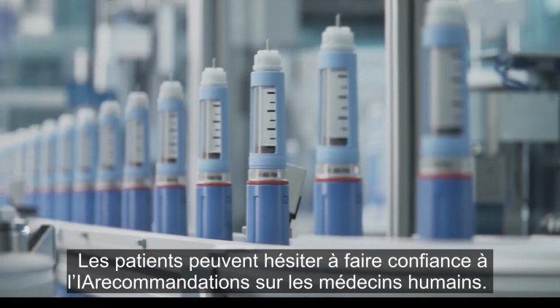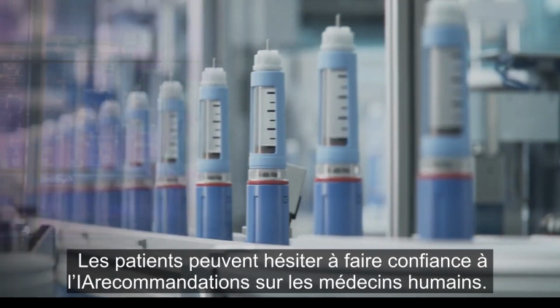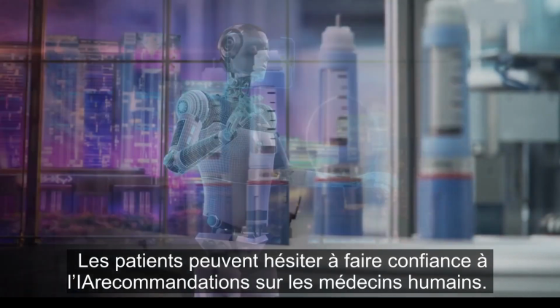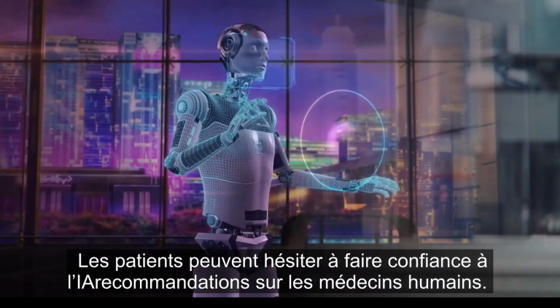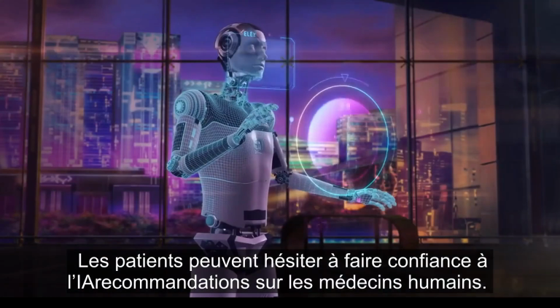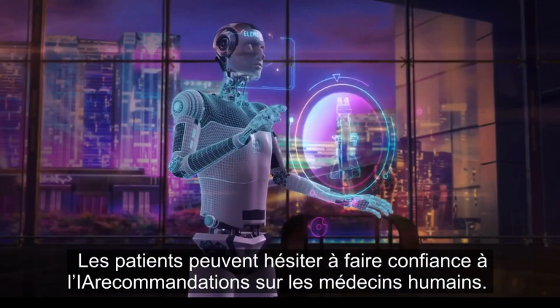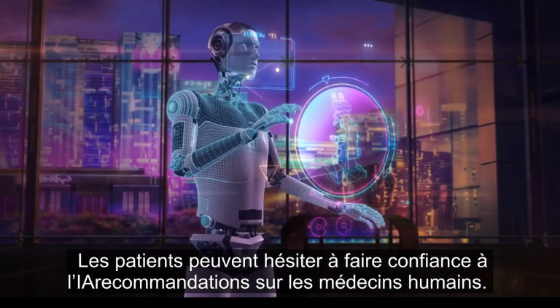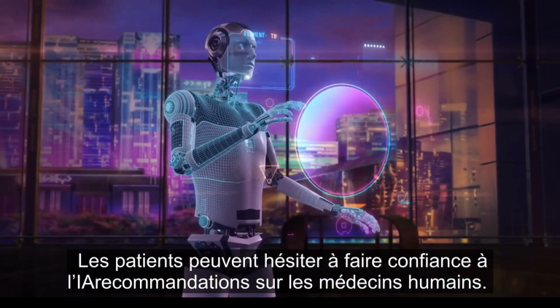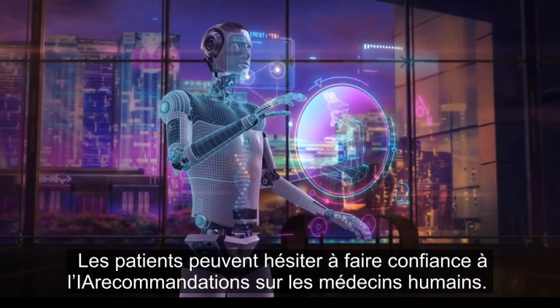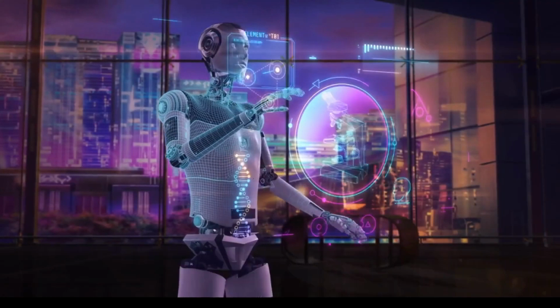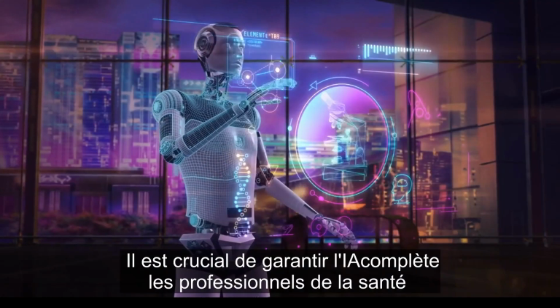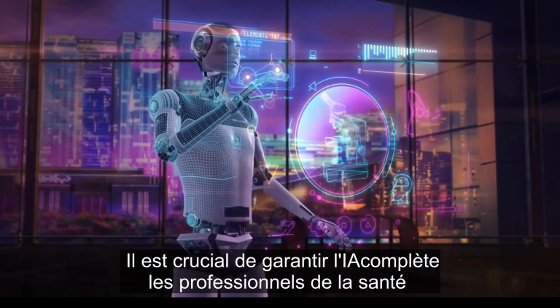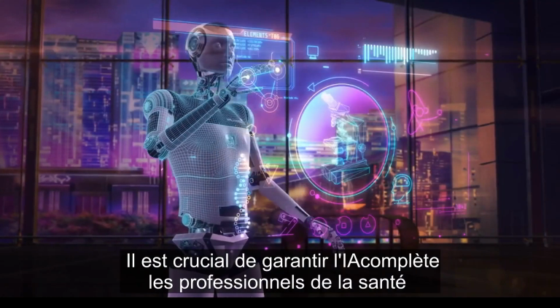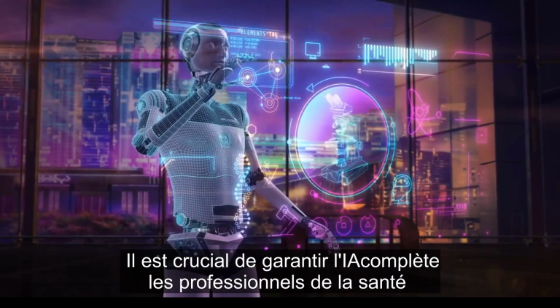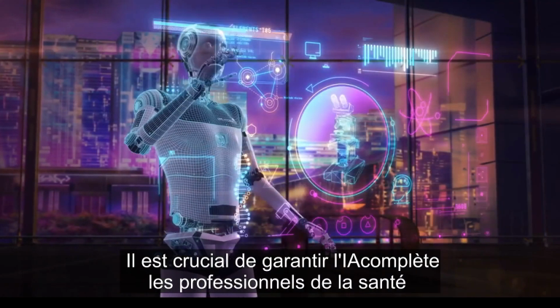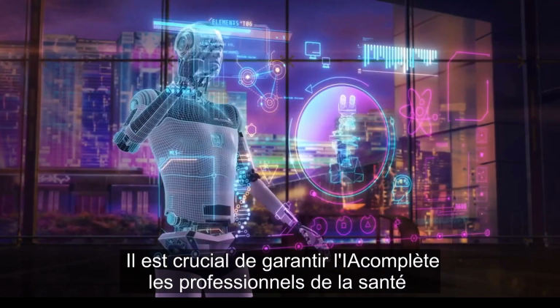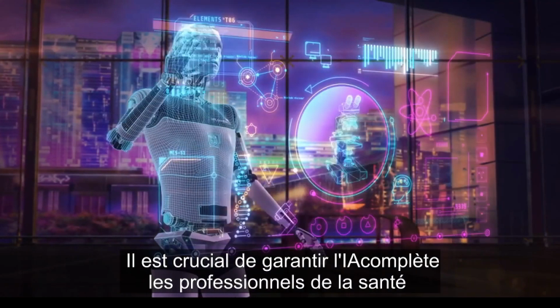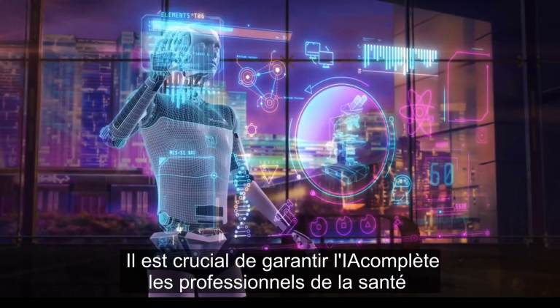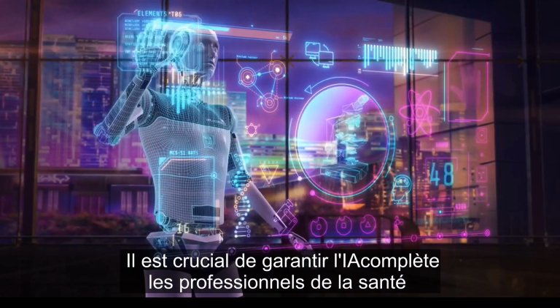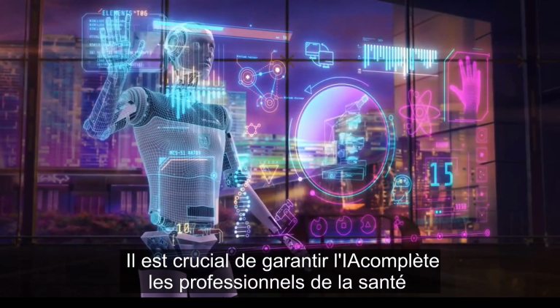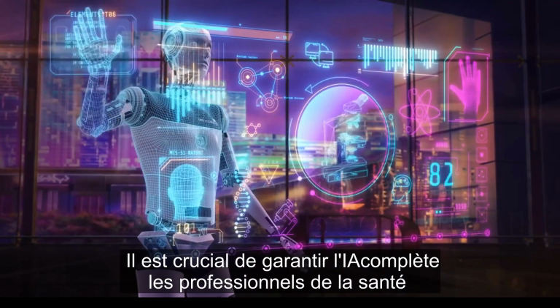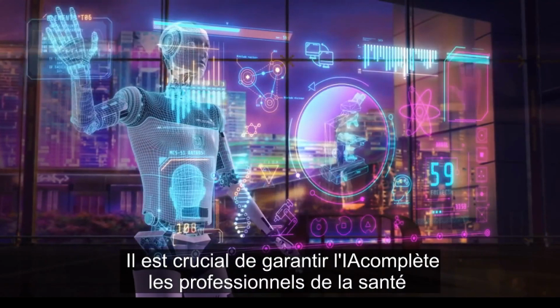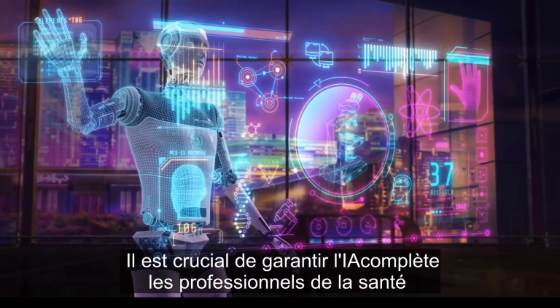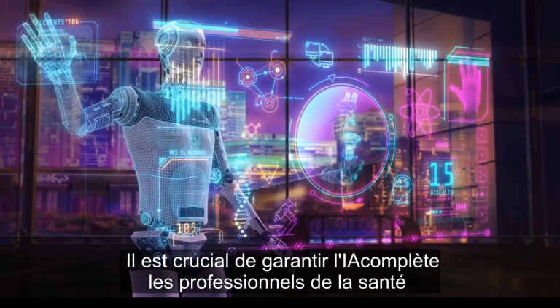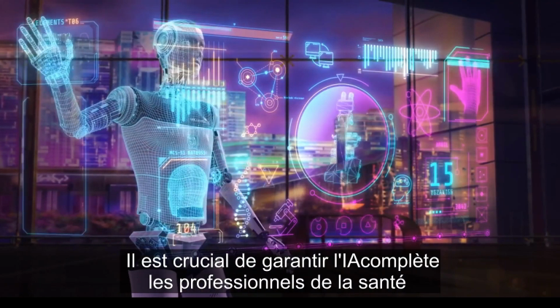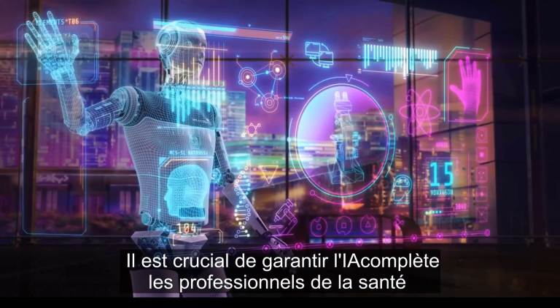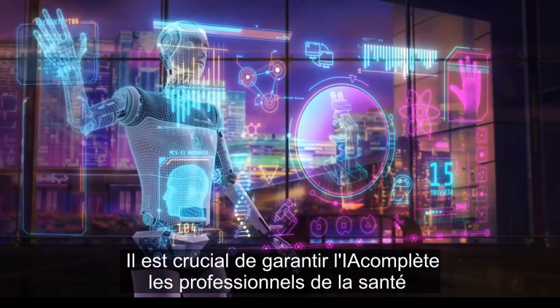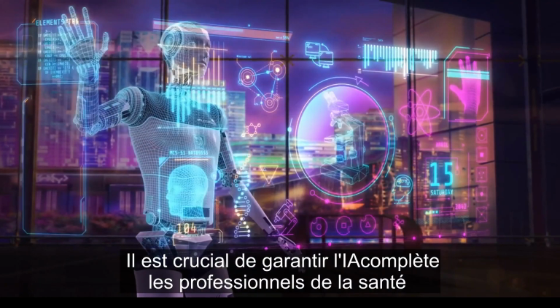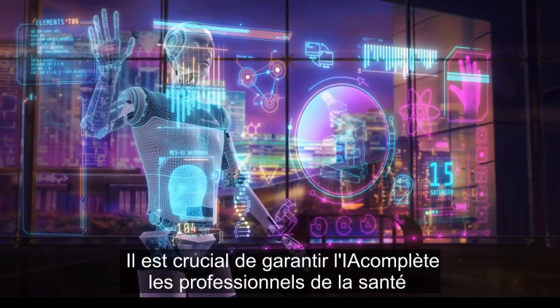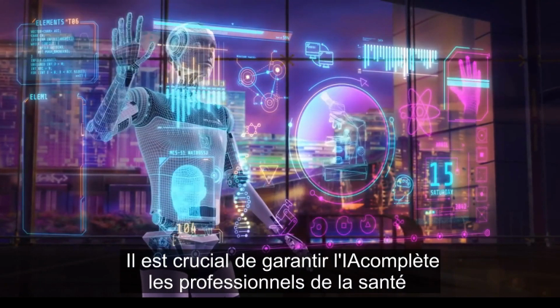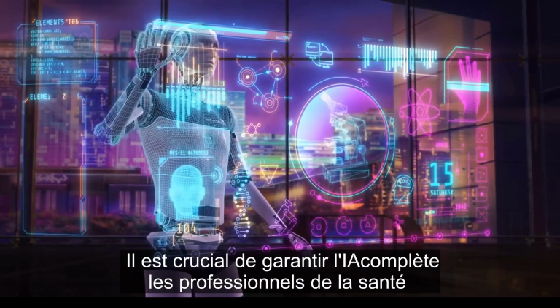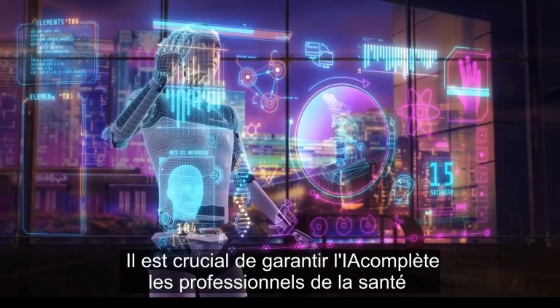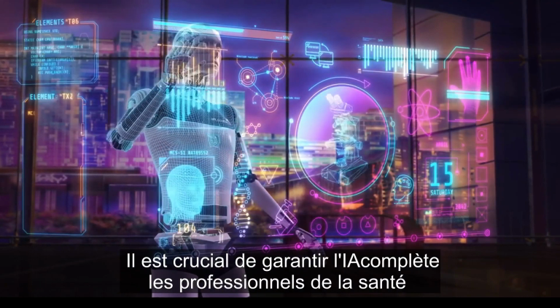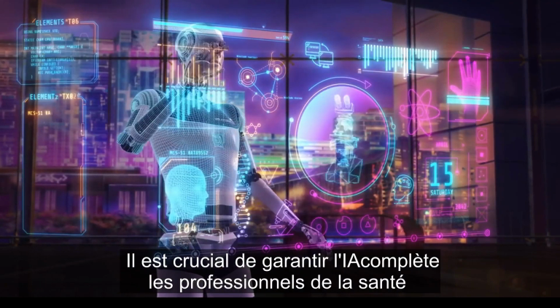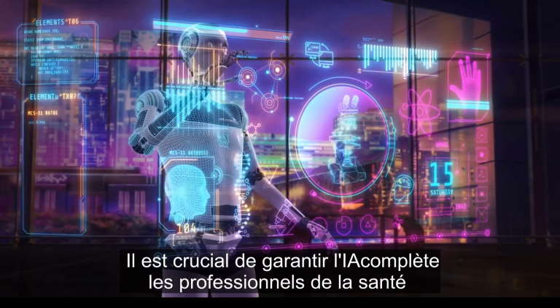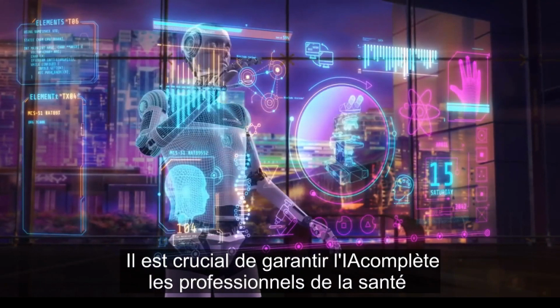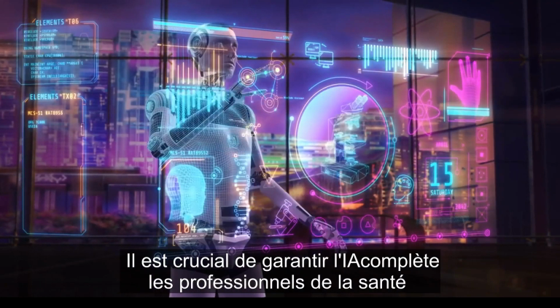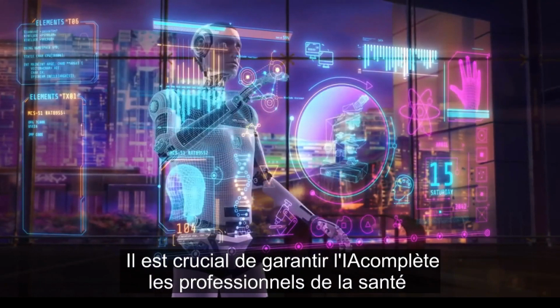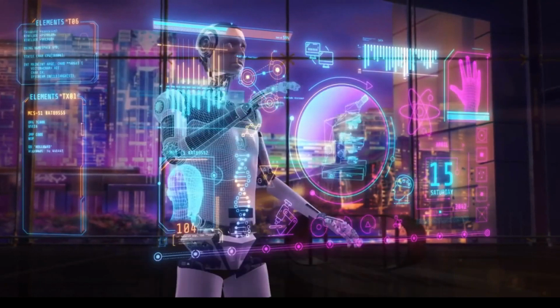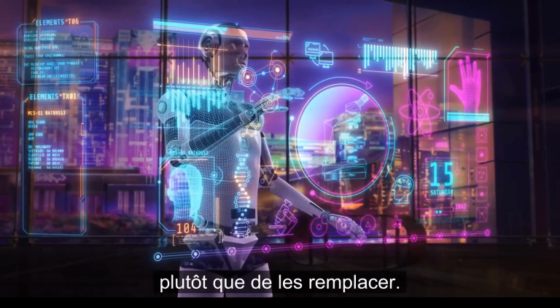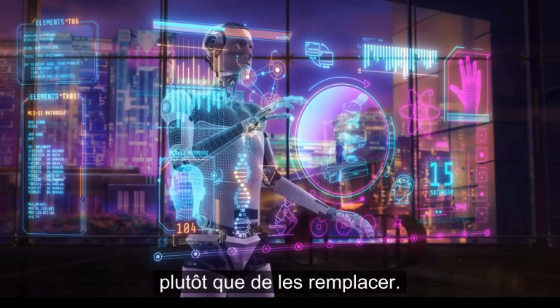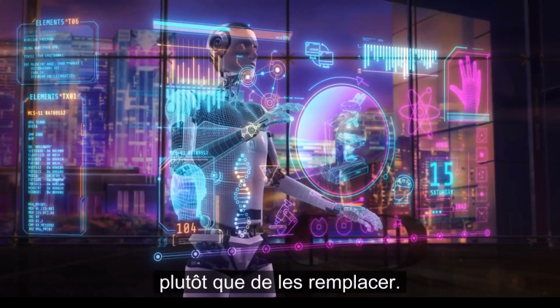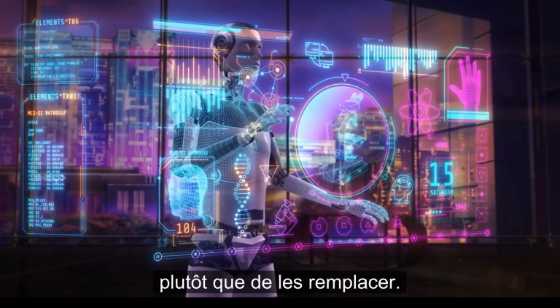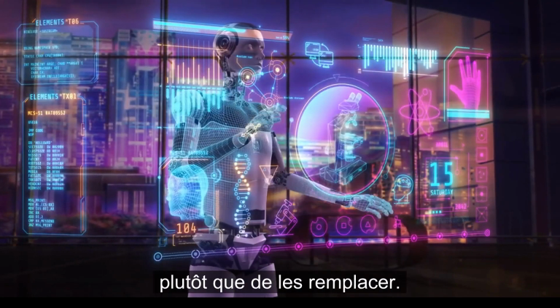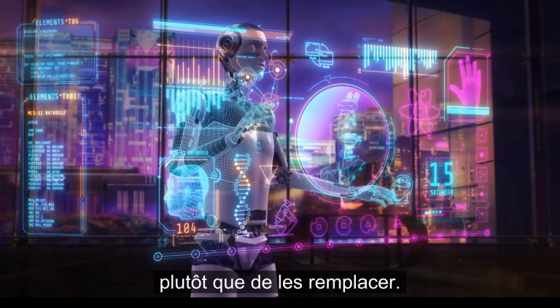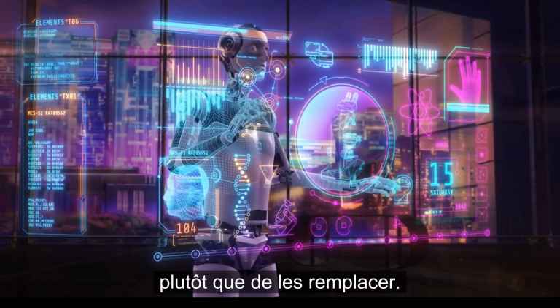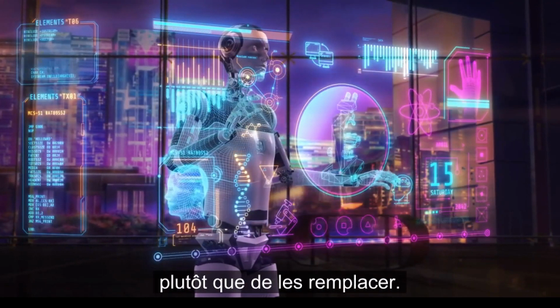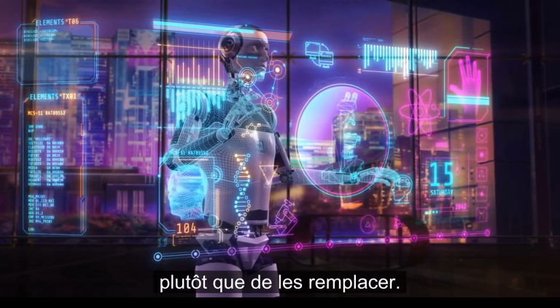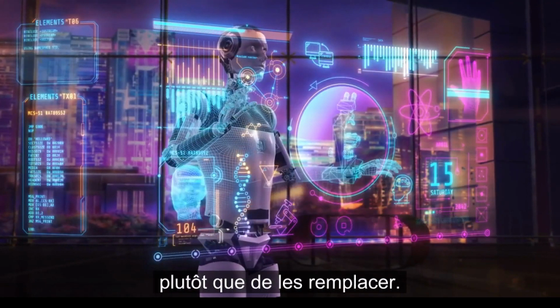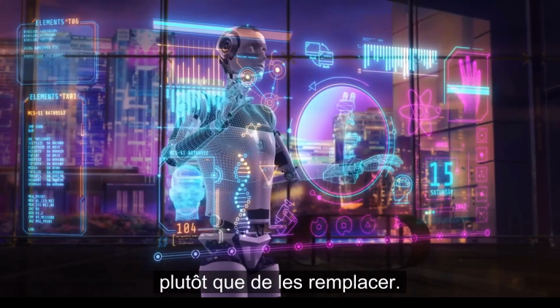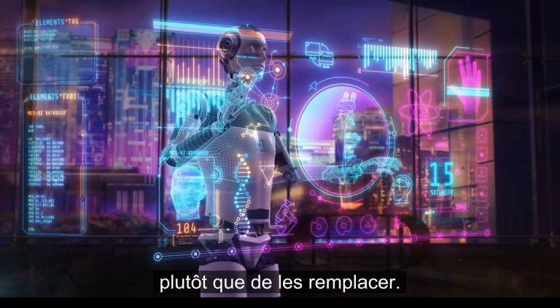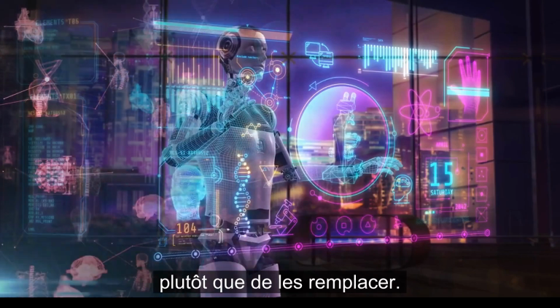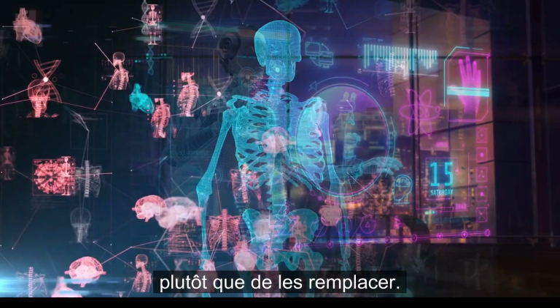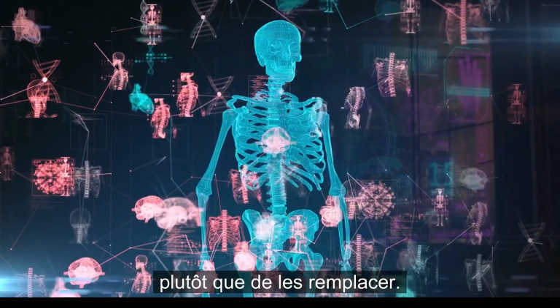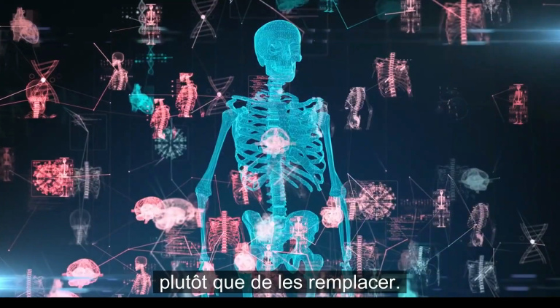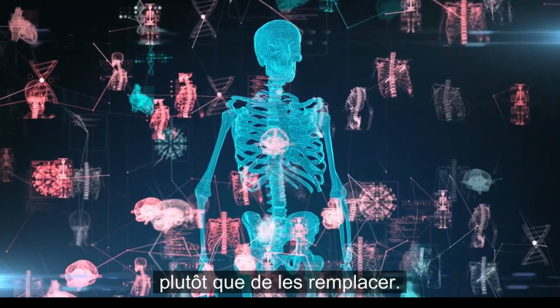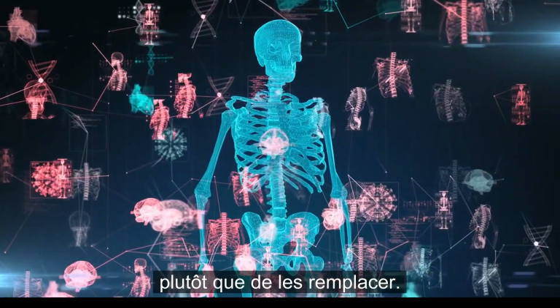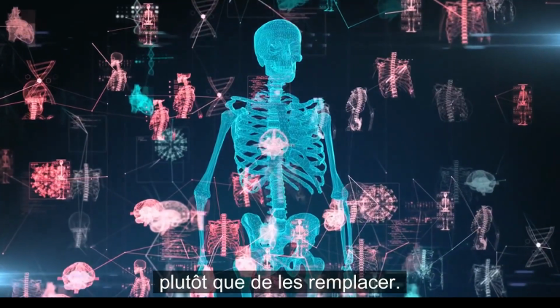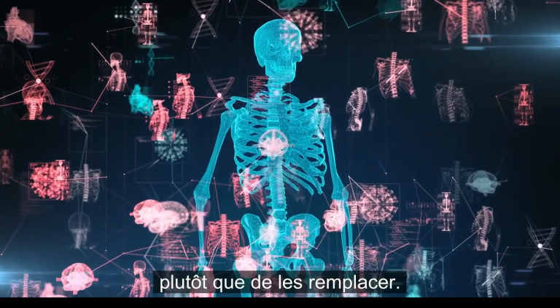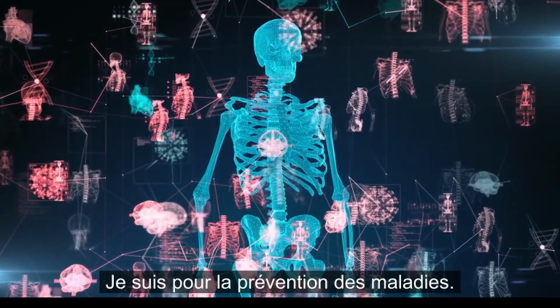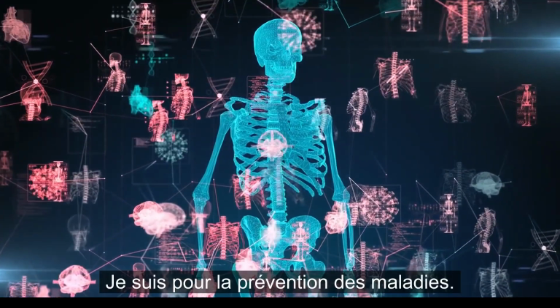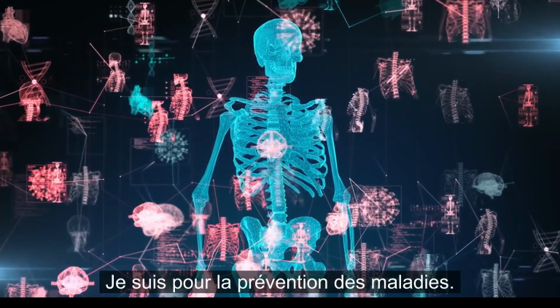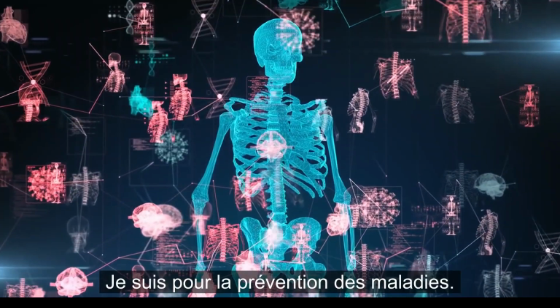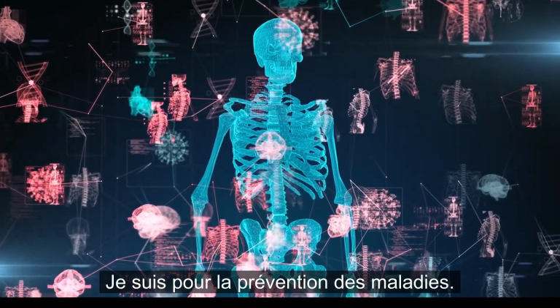It's crucial to ensure AI complements medical professionals rather than replacing them.